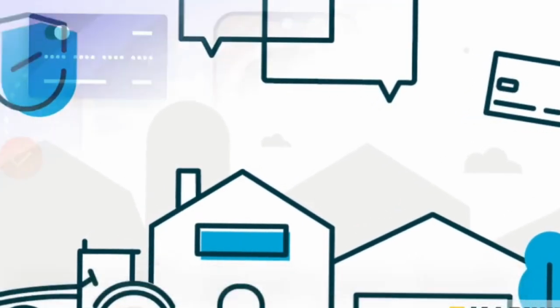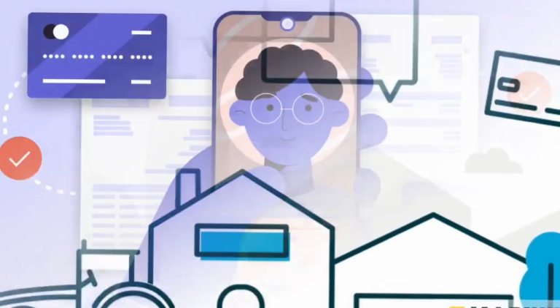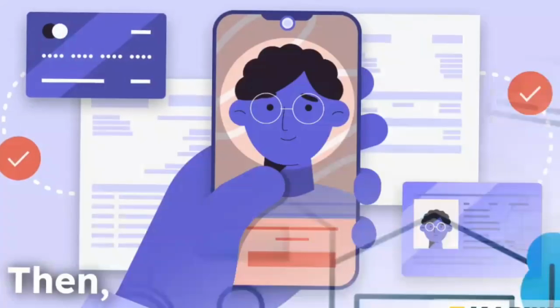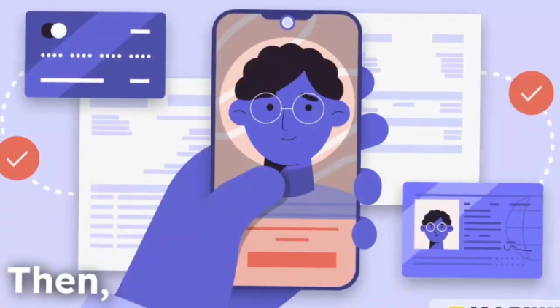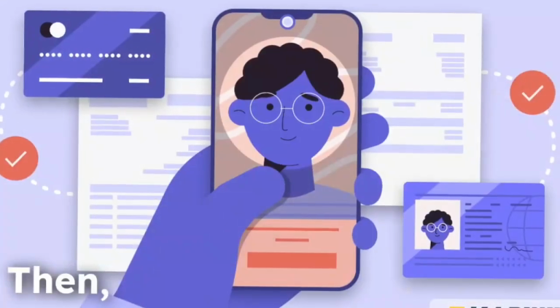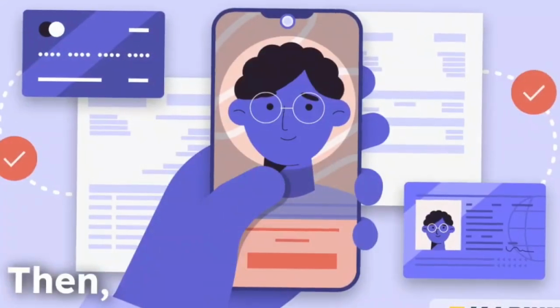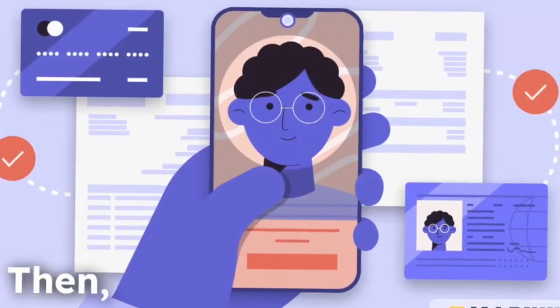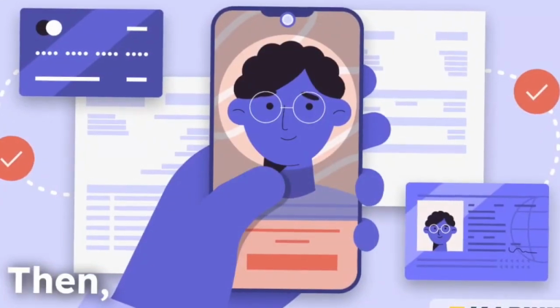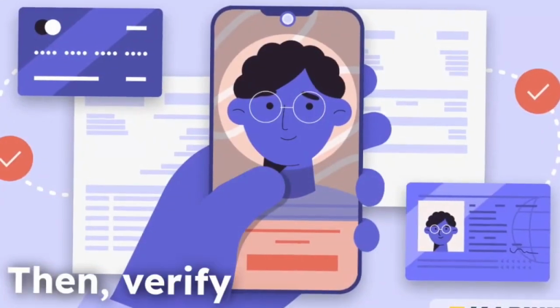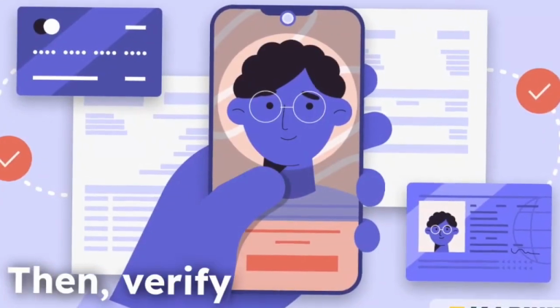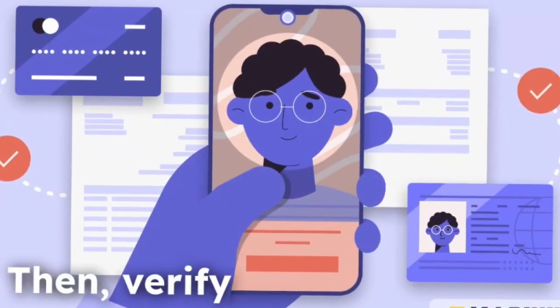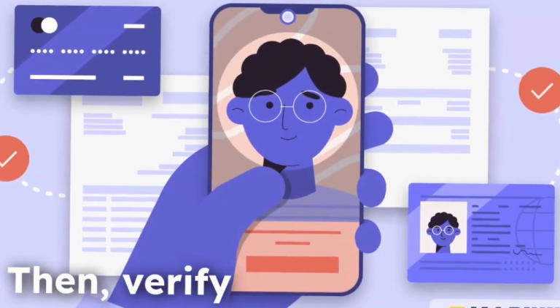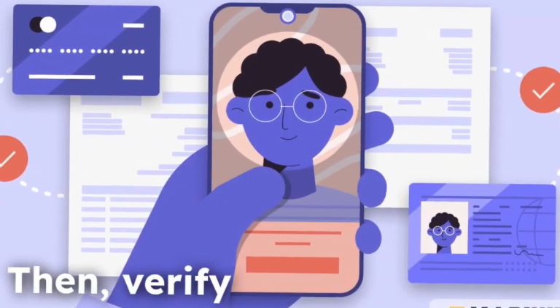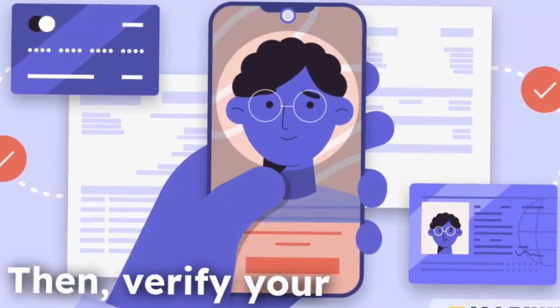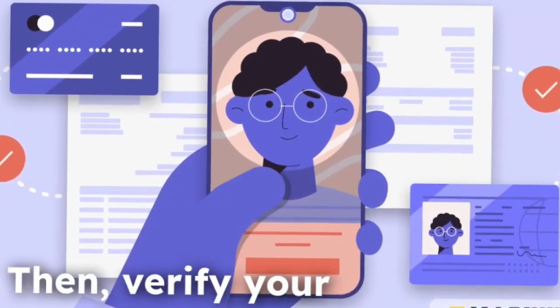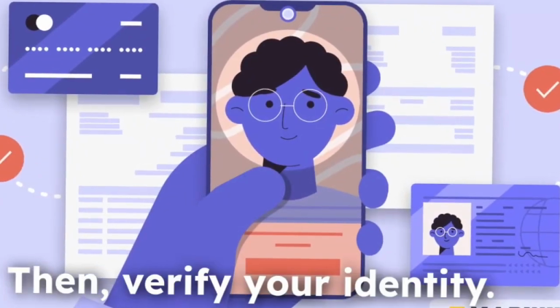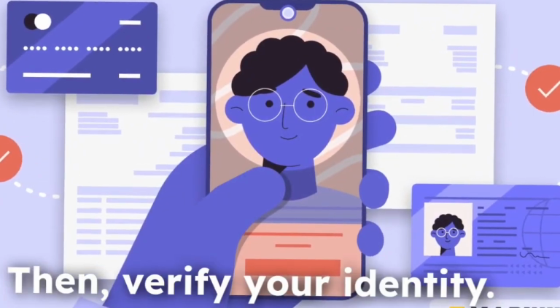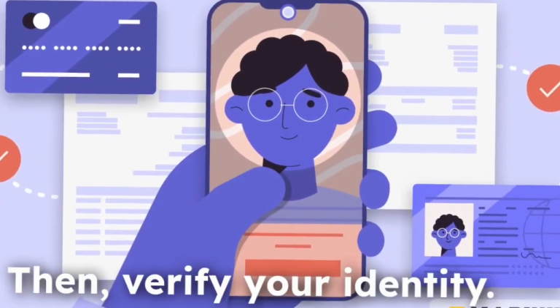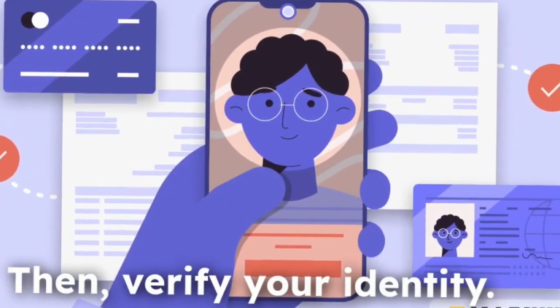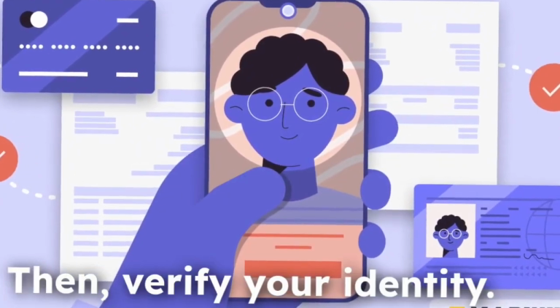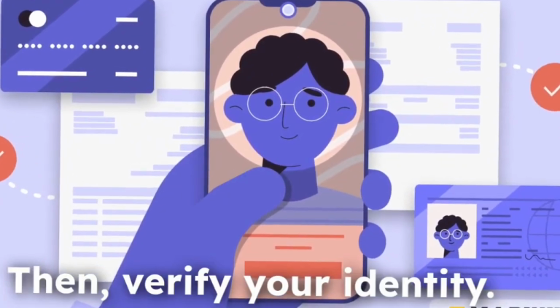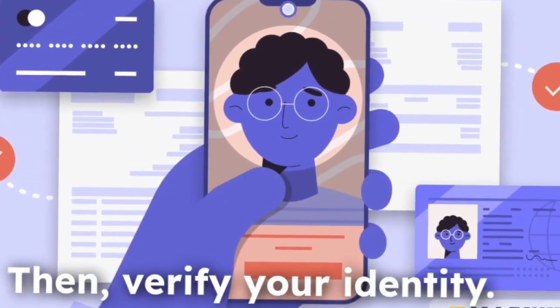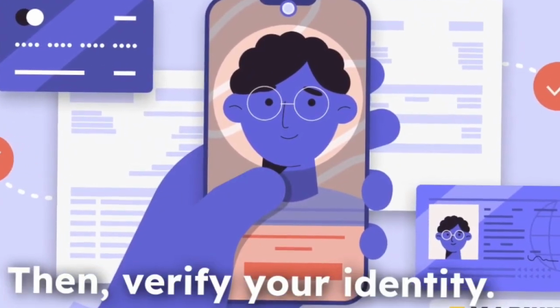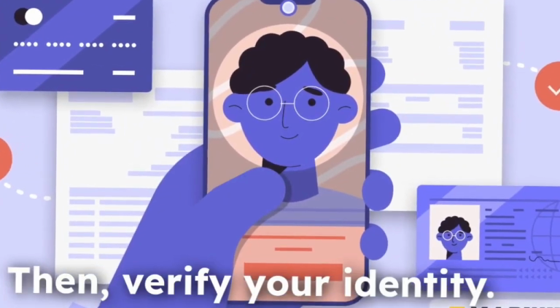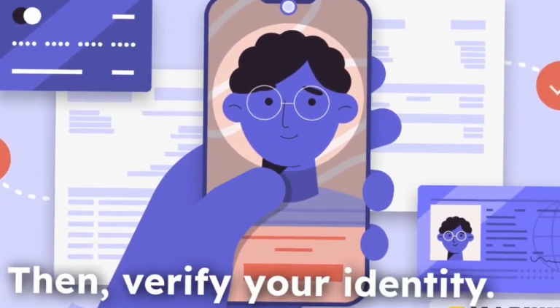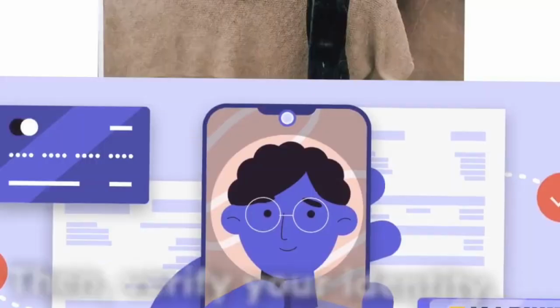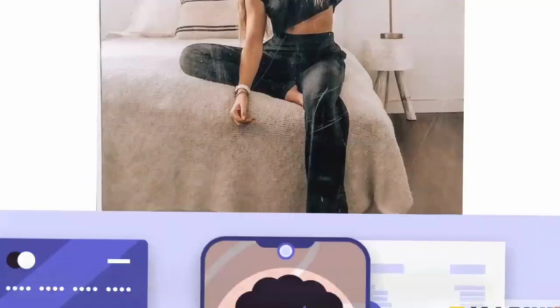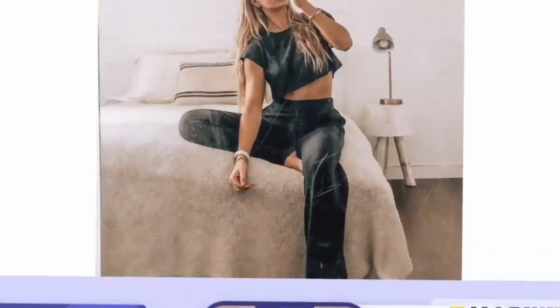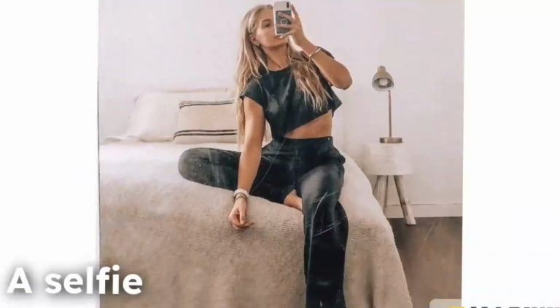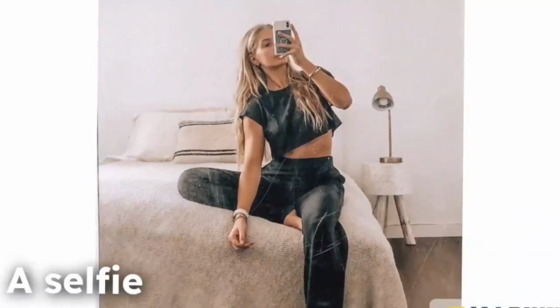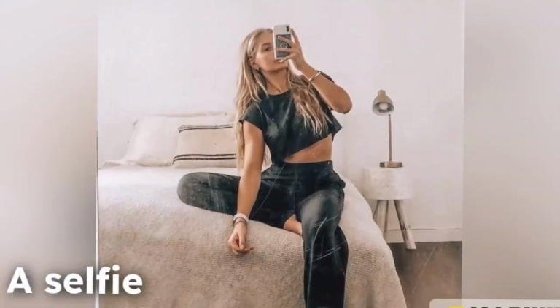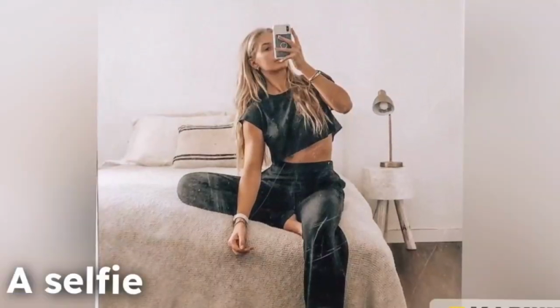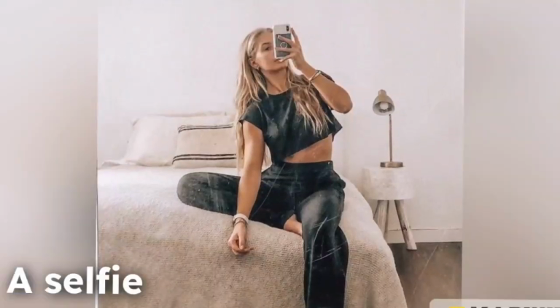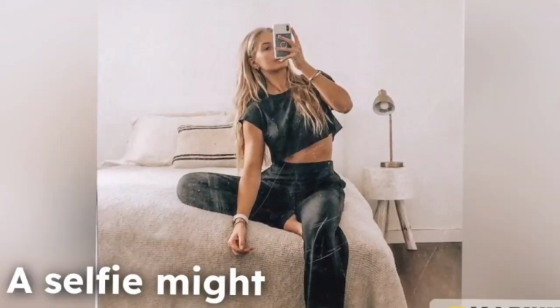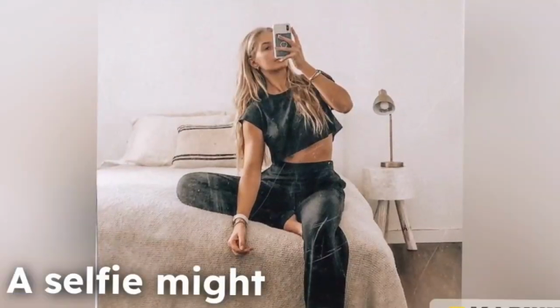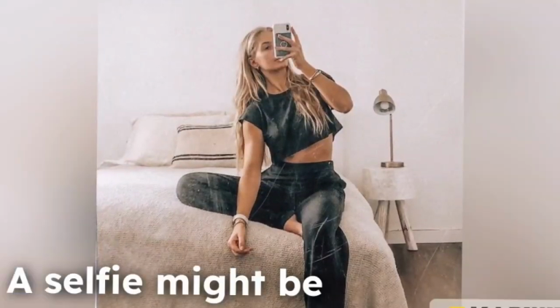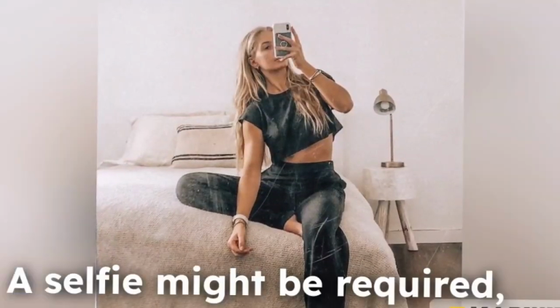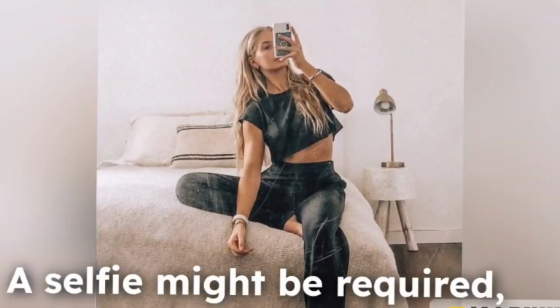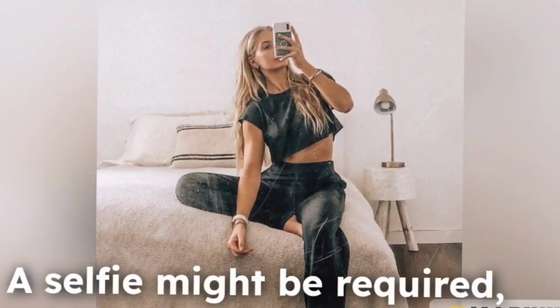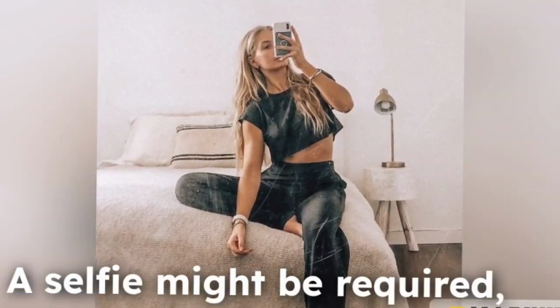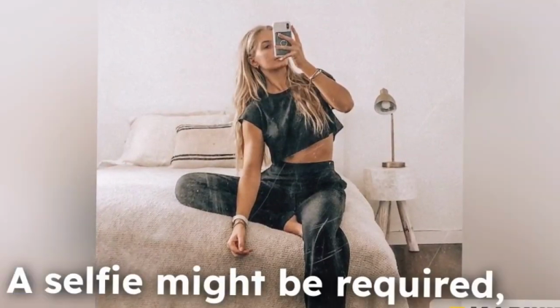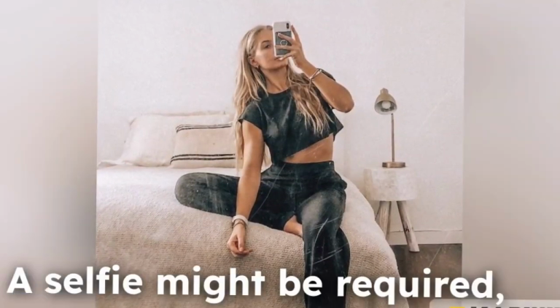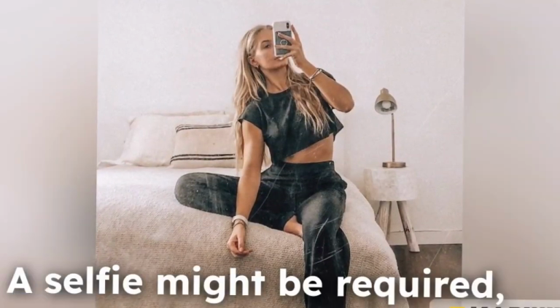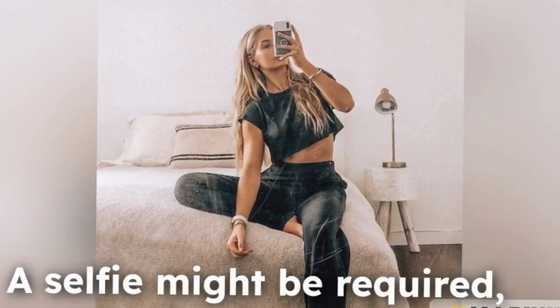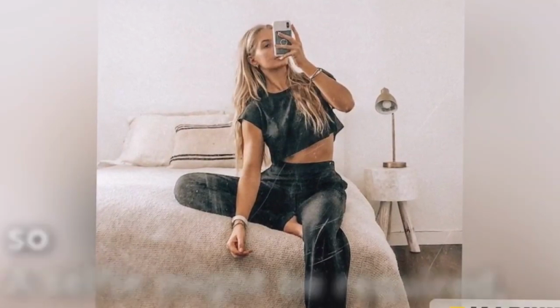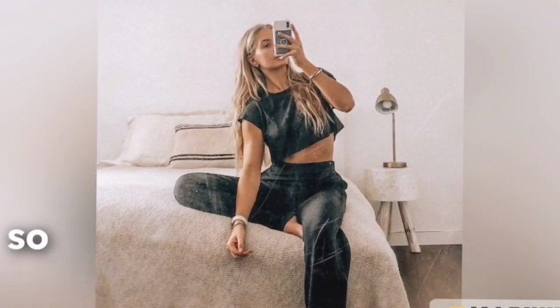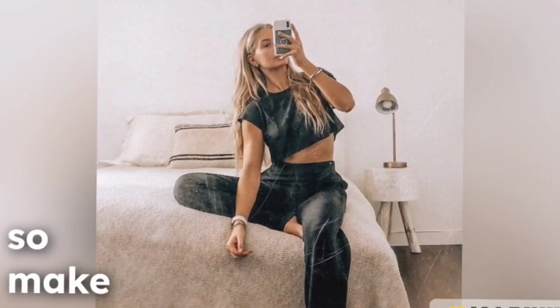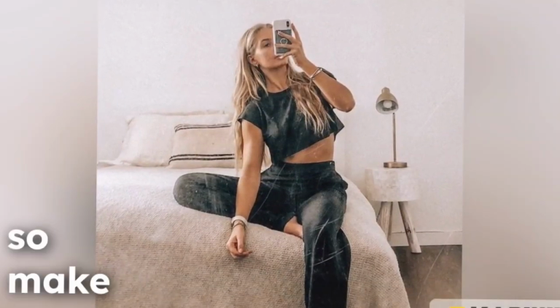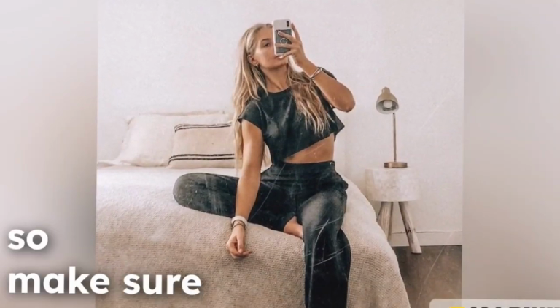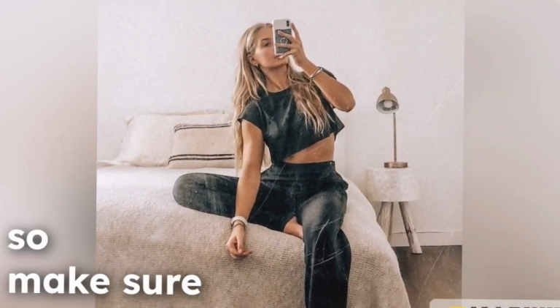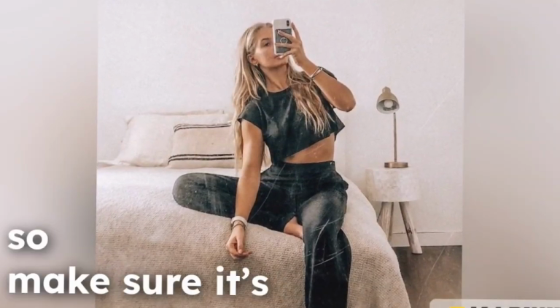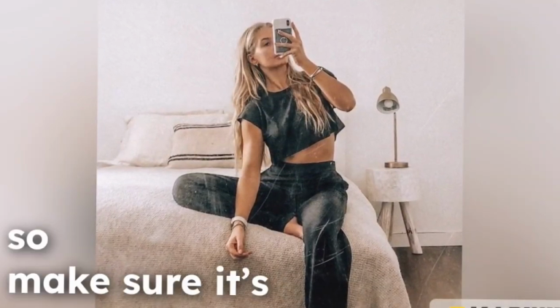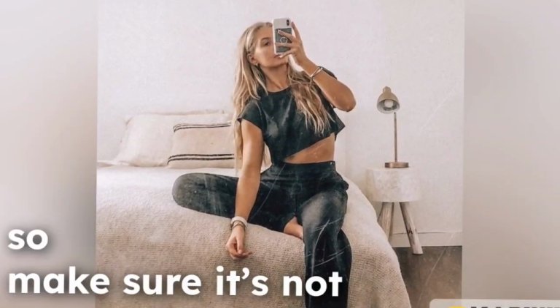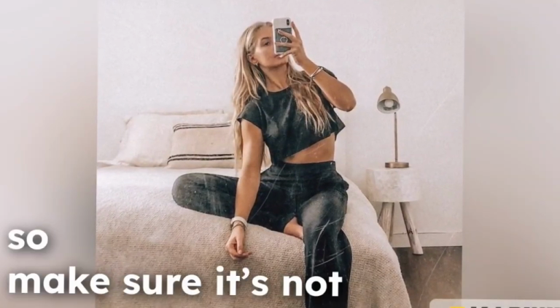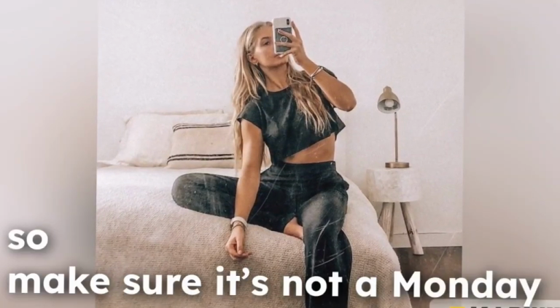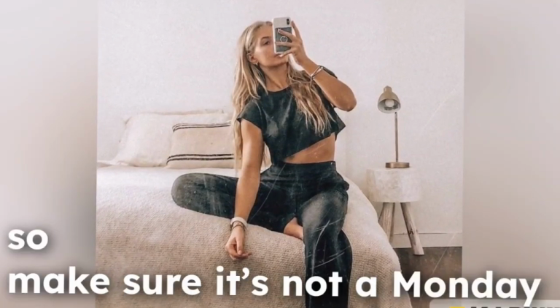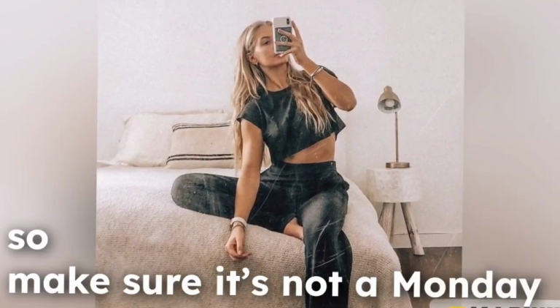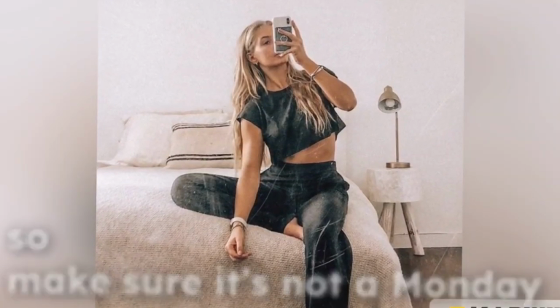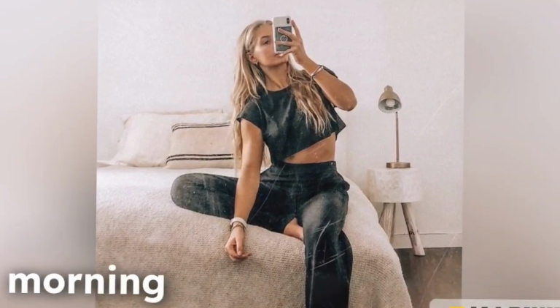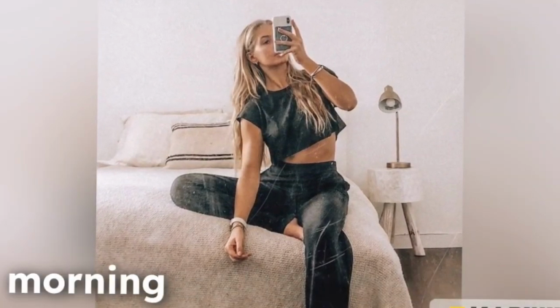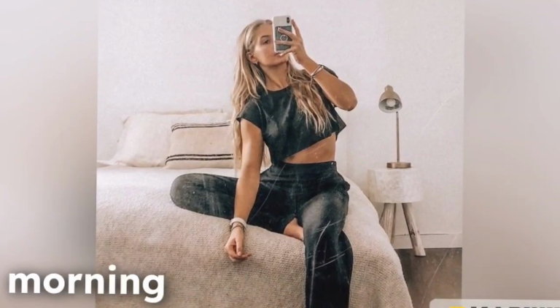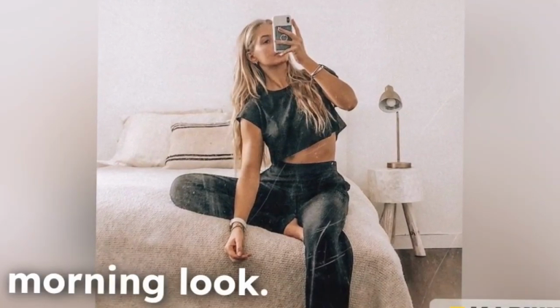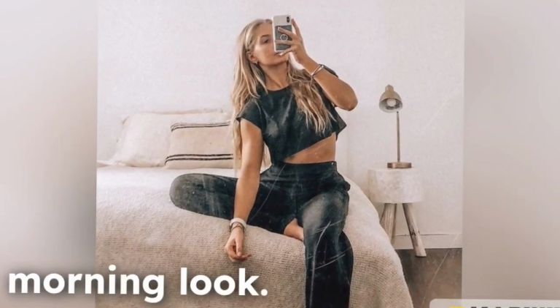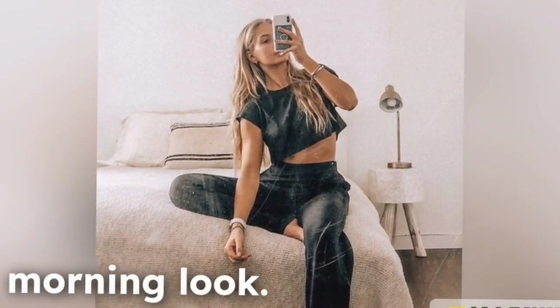Then, verify your identity. A selfie might be required, so make sure it's not a Monday morning look.